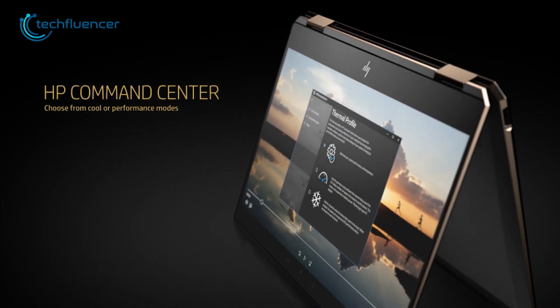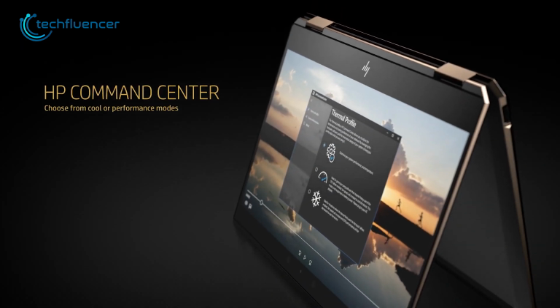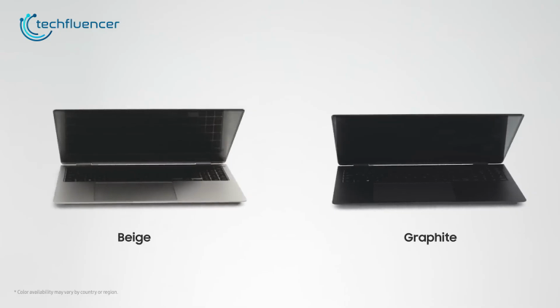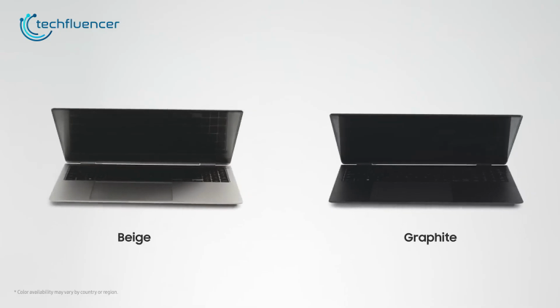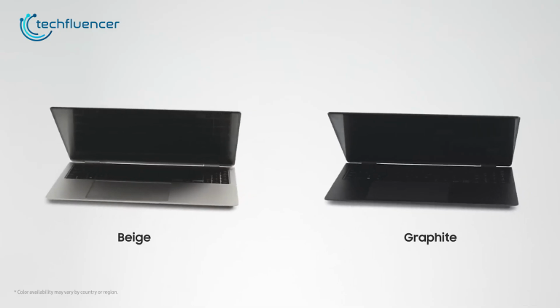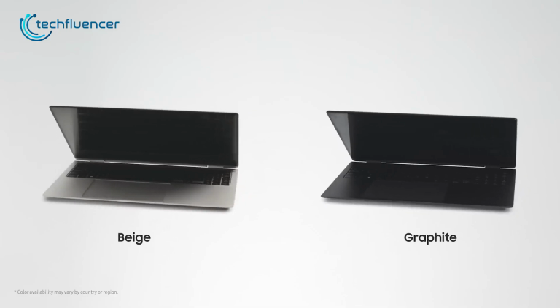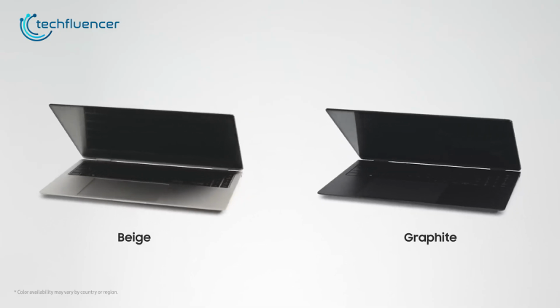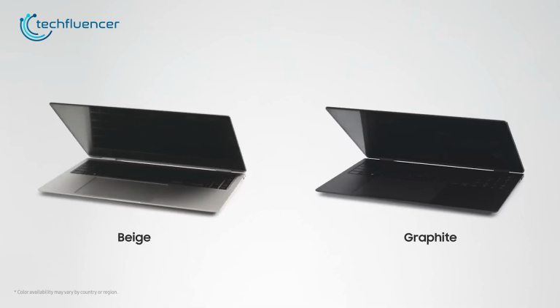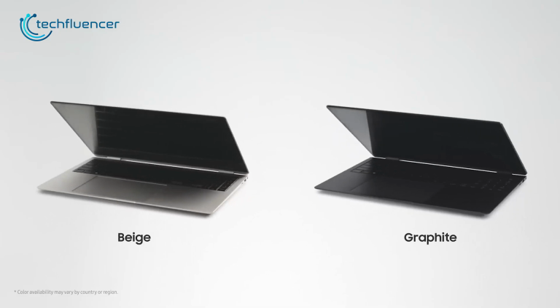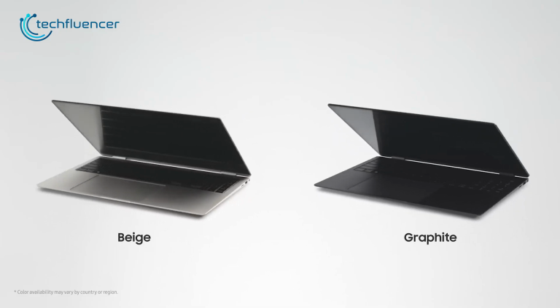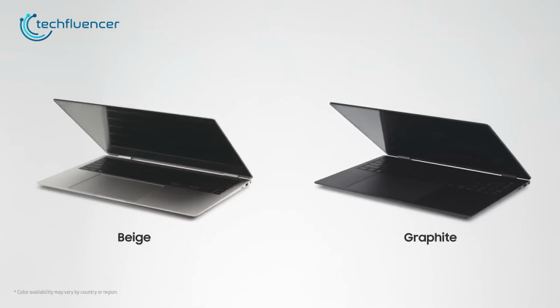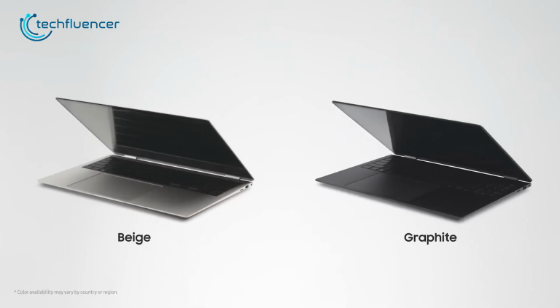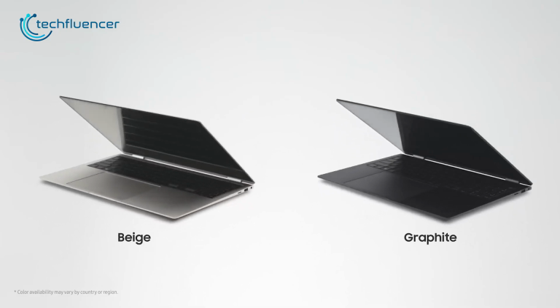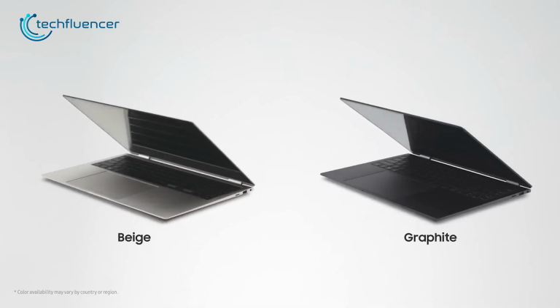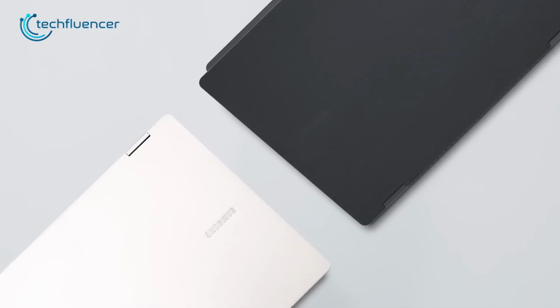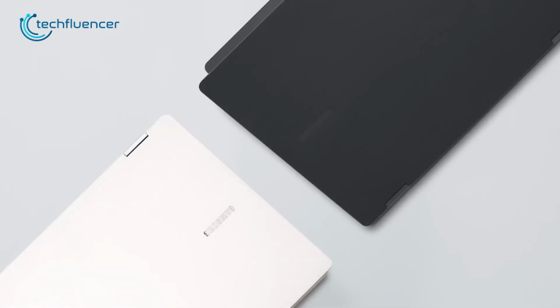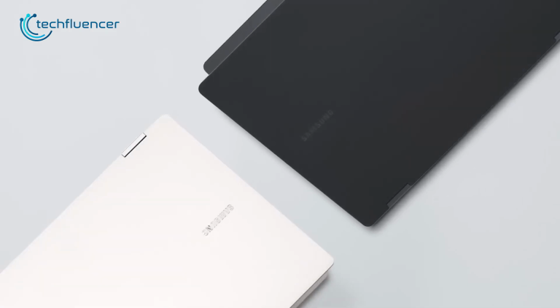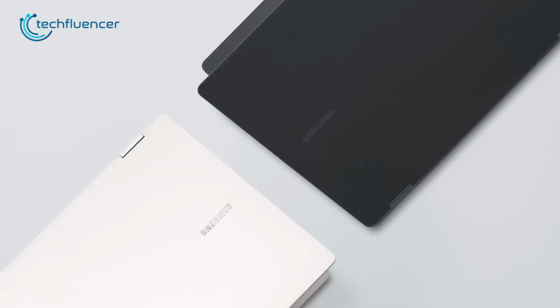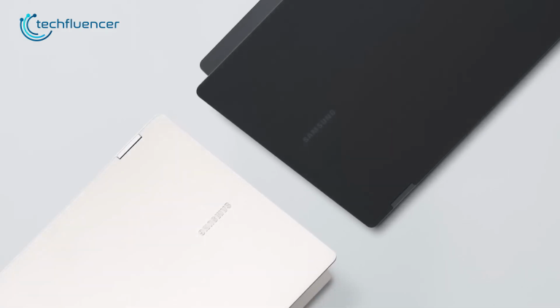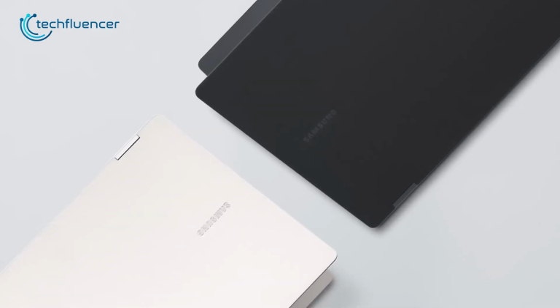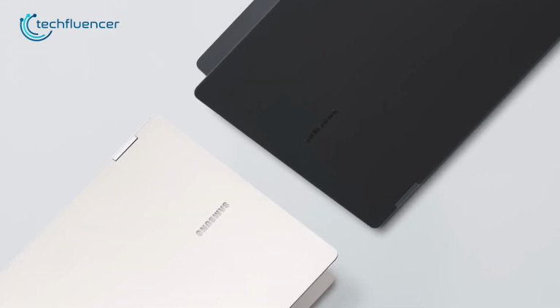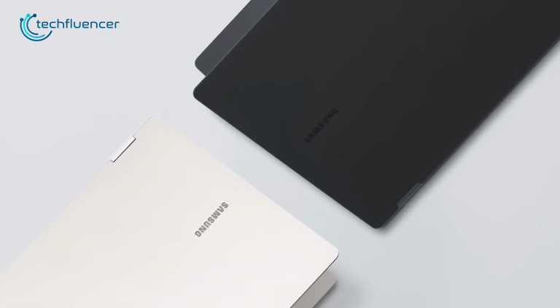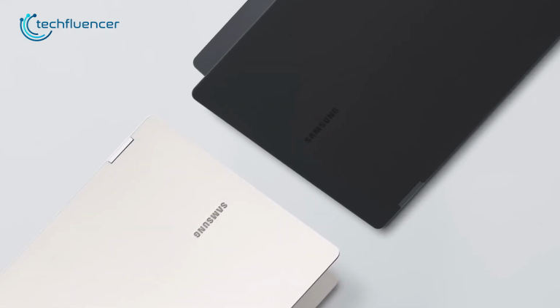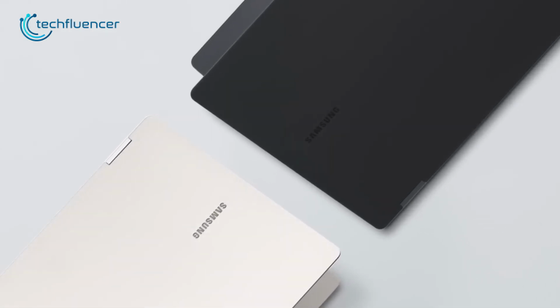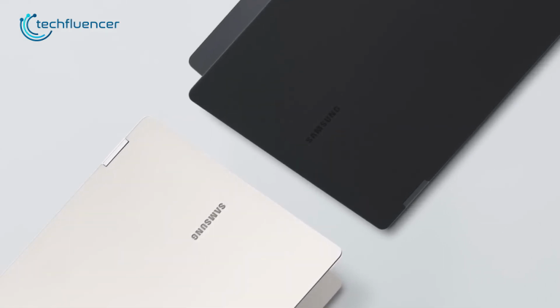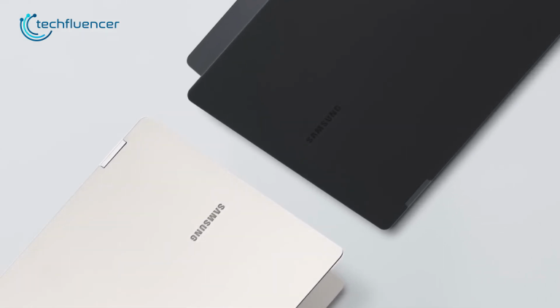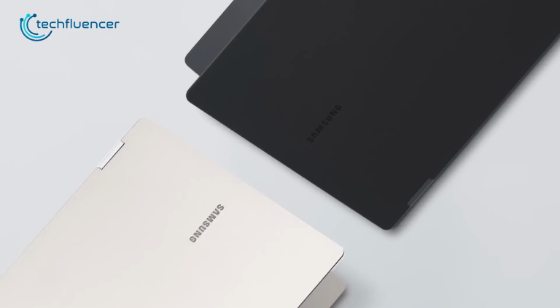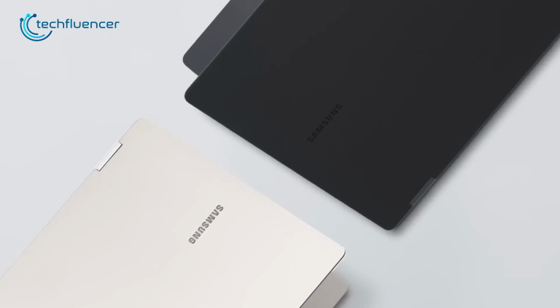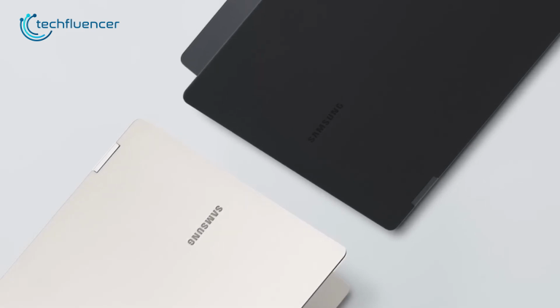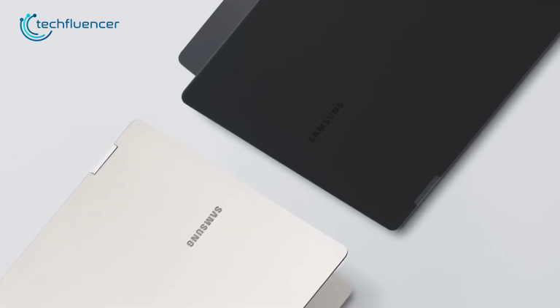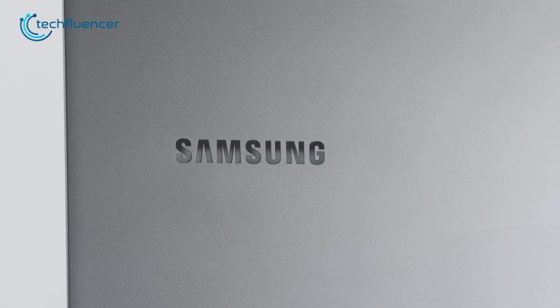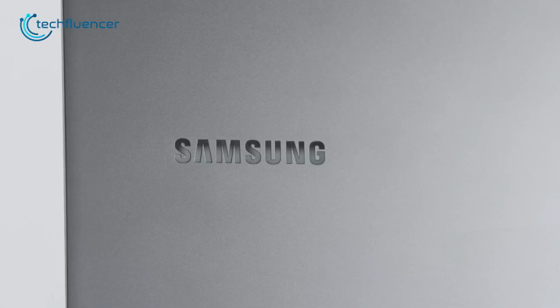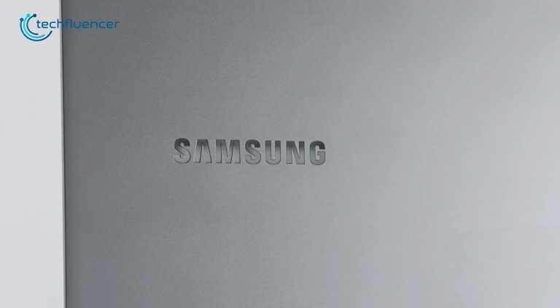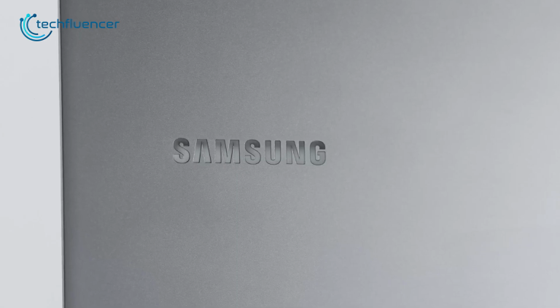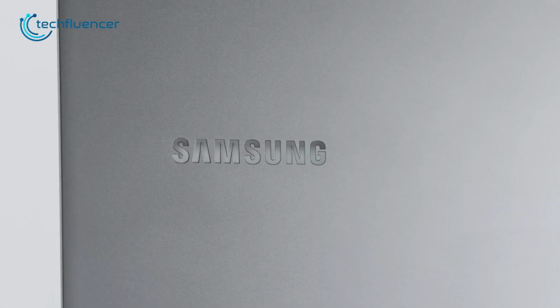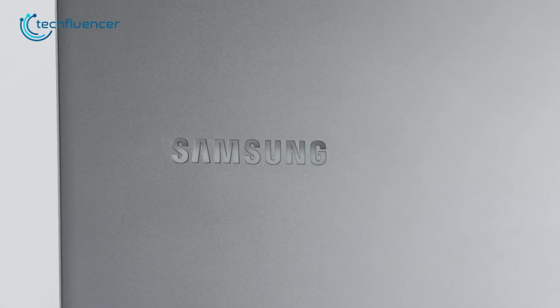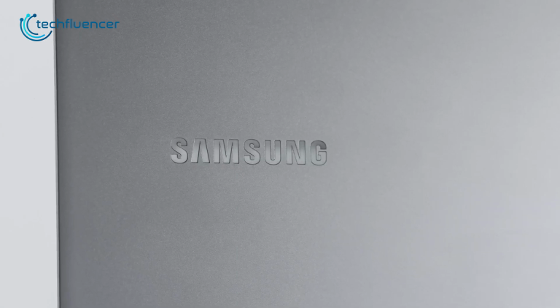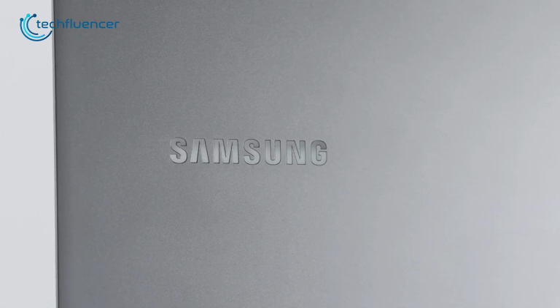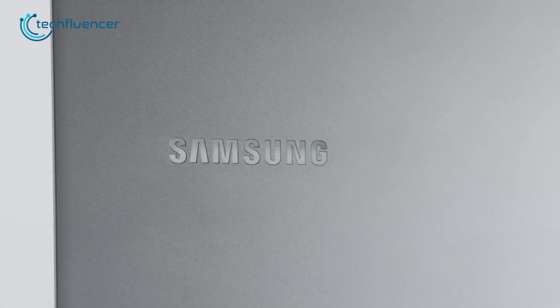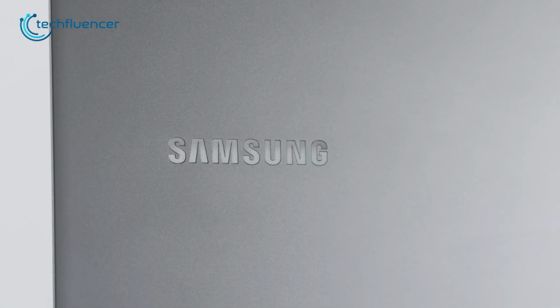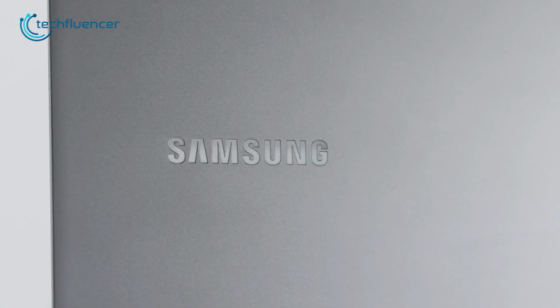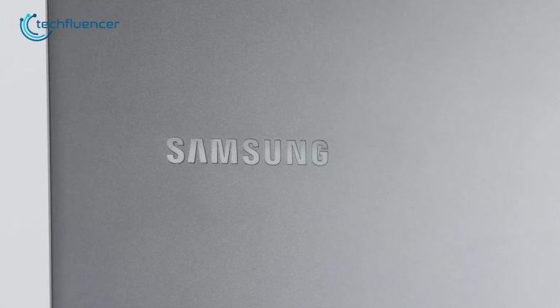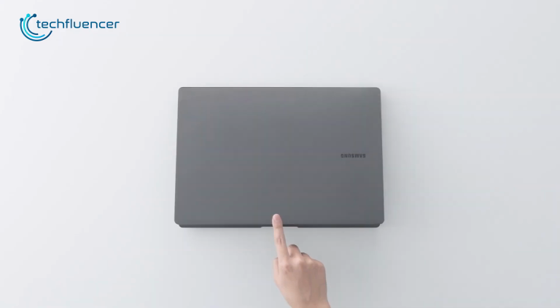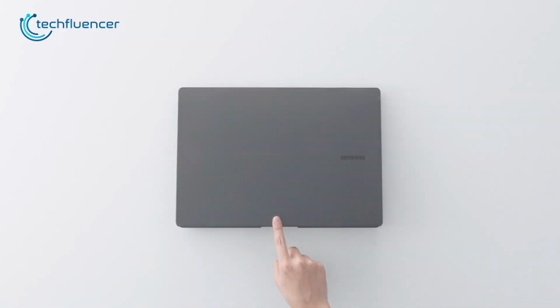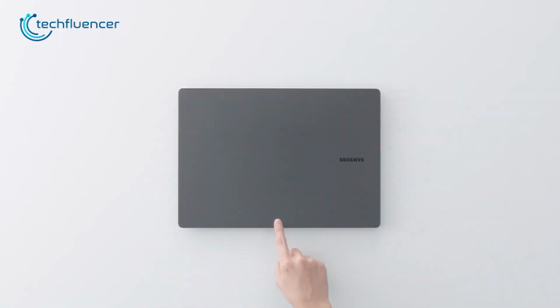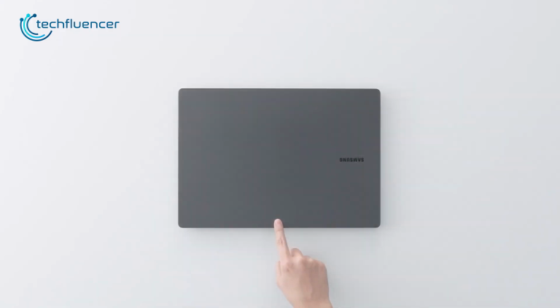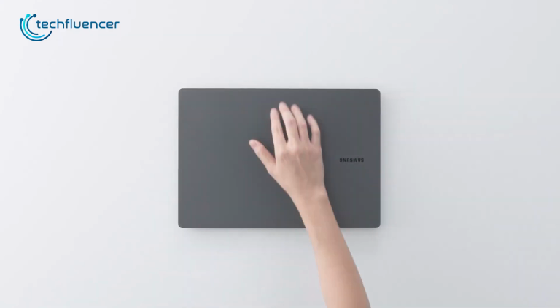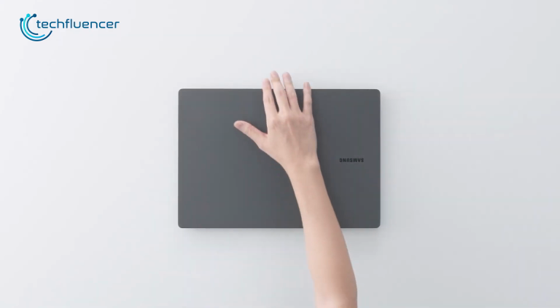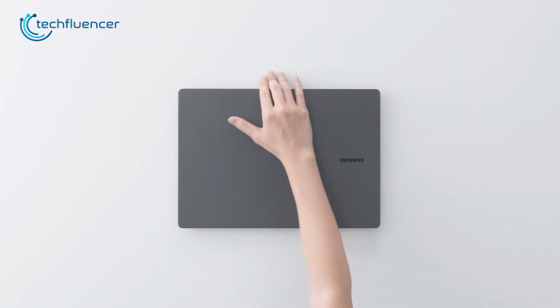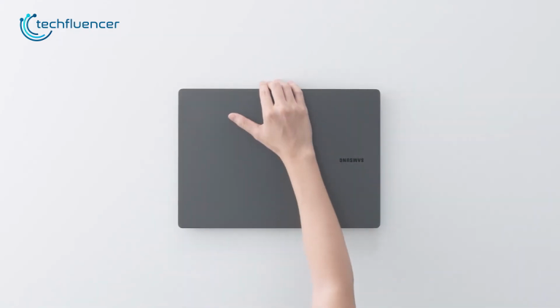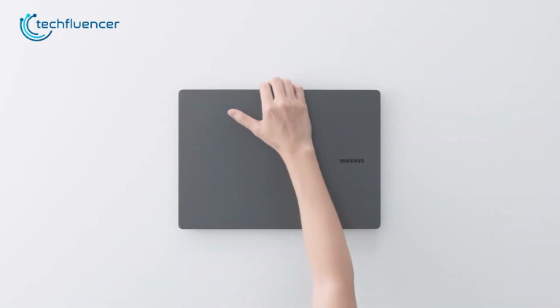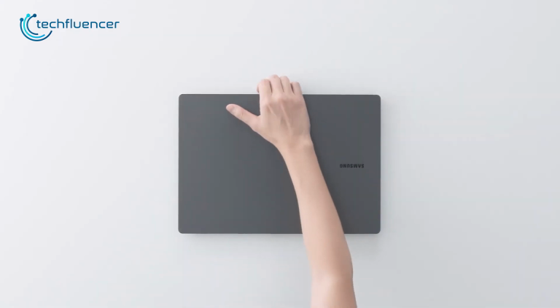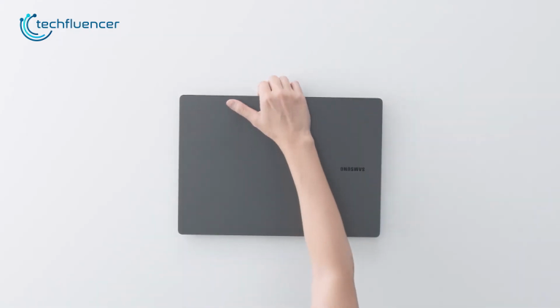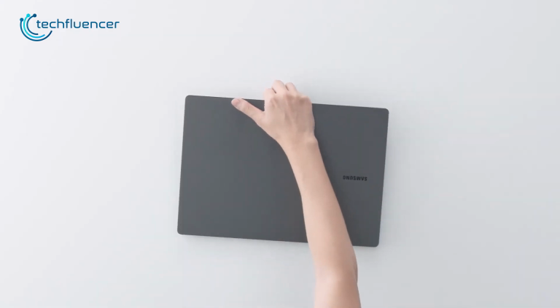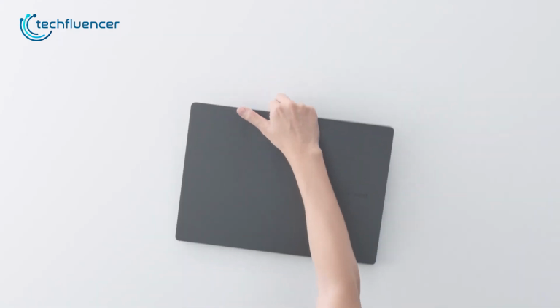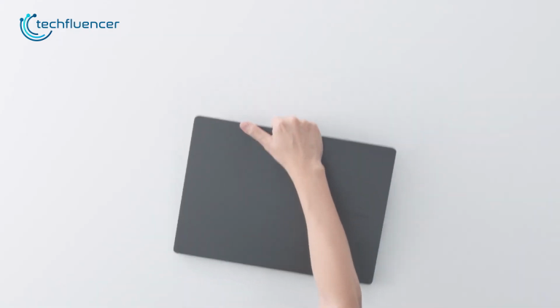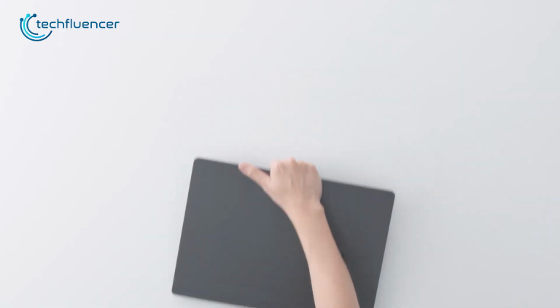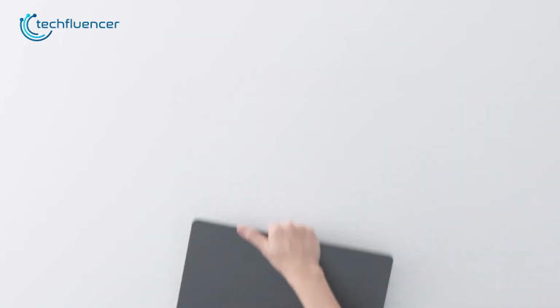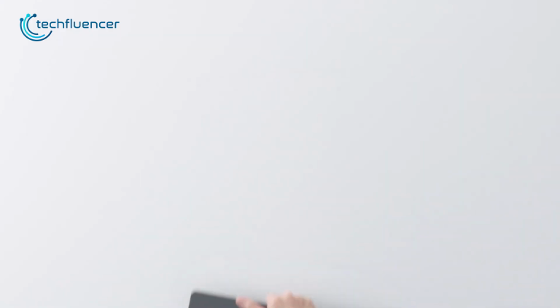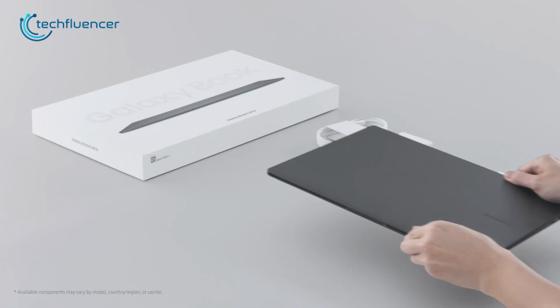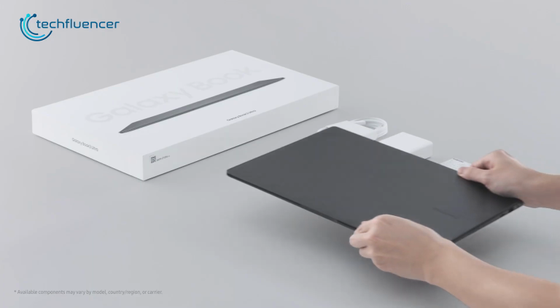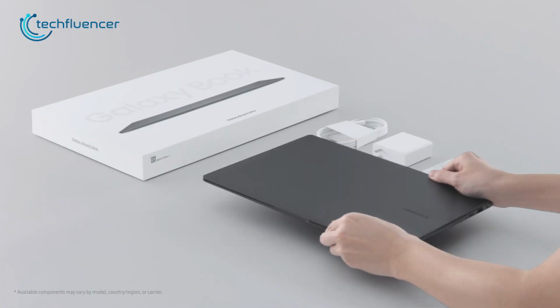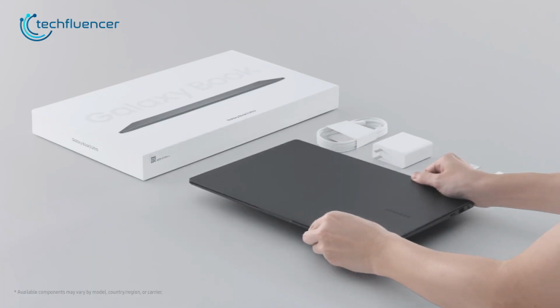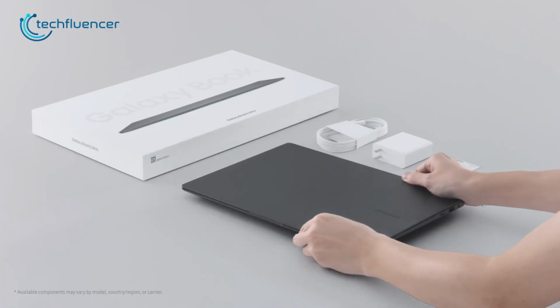The aesthetics of both devices are pretty admirable. While Samsung made it simple and minimalist, HP created its own unique looks. Both look fantastic, but we would go for the Galaxy Book 3 Pro in terms of design because of its clean and slim form factor.